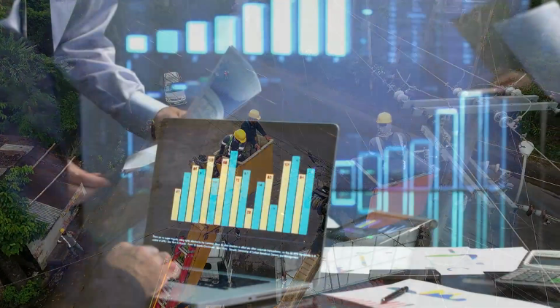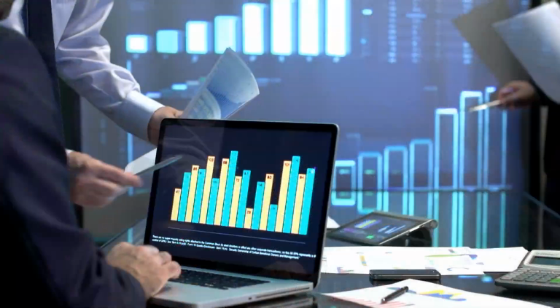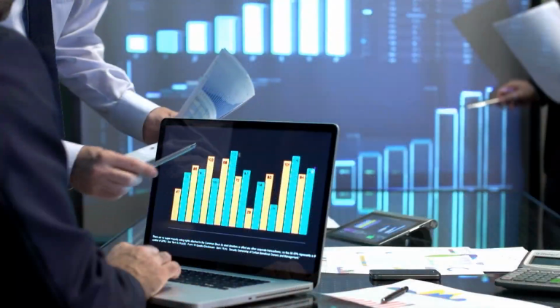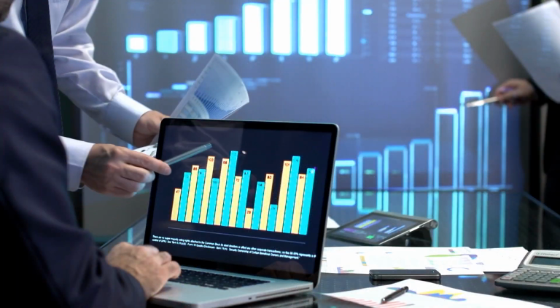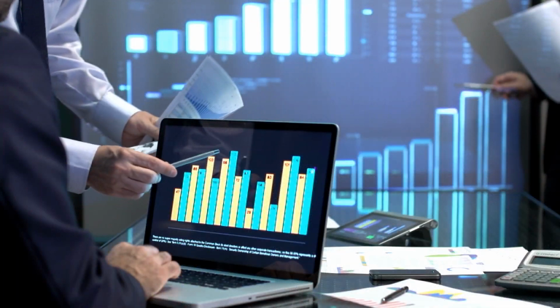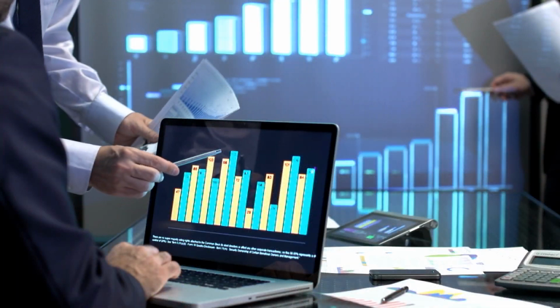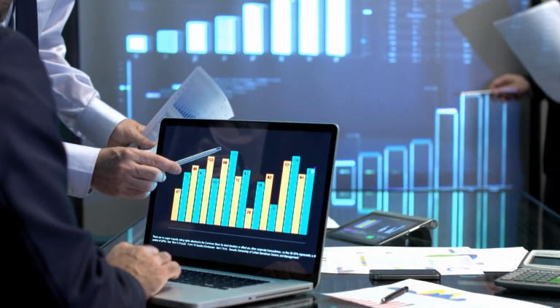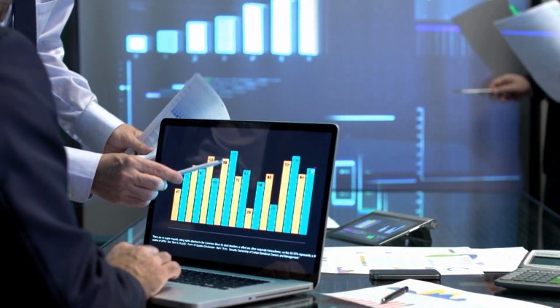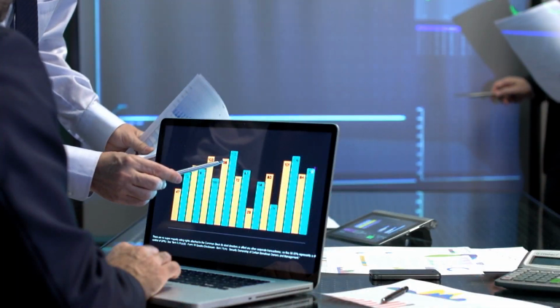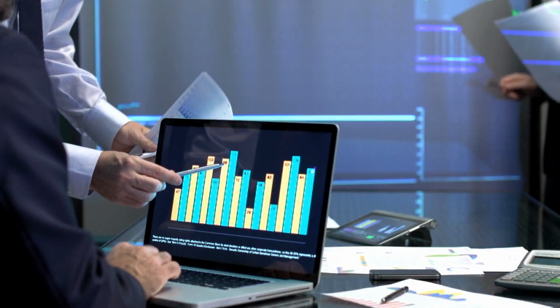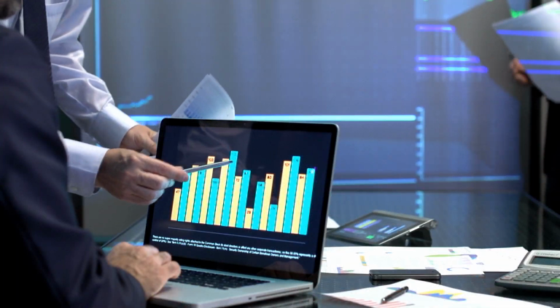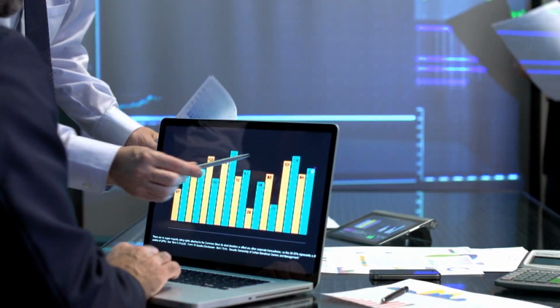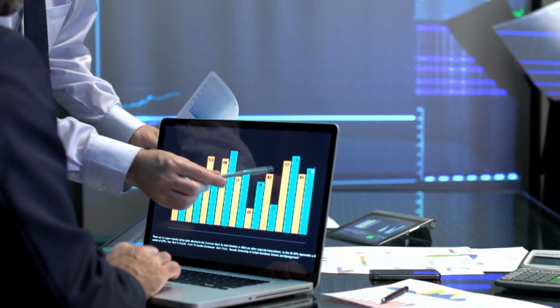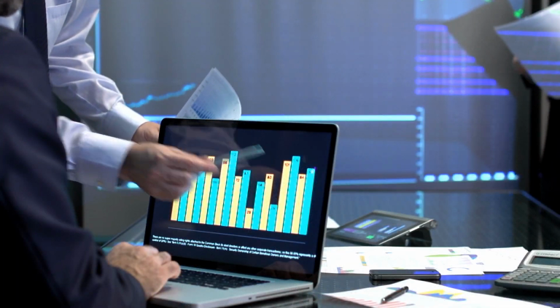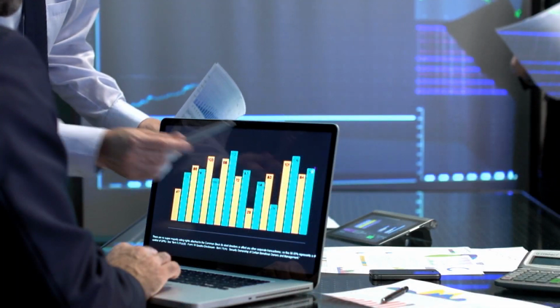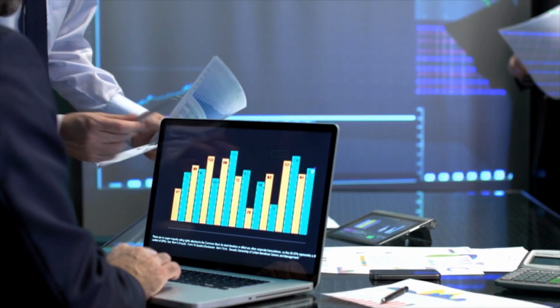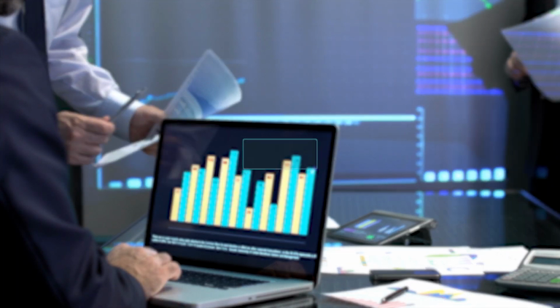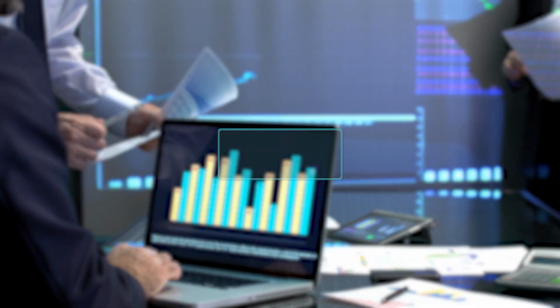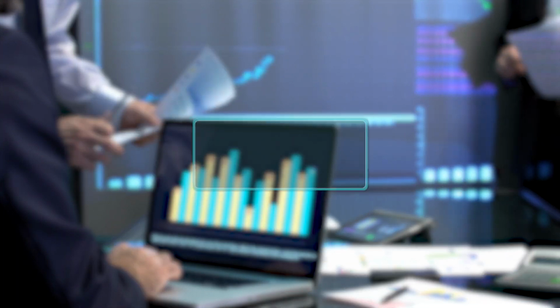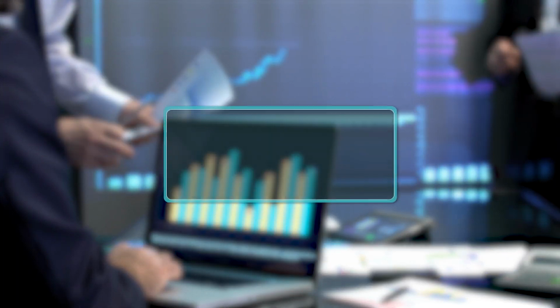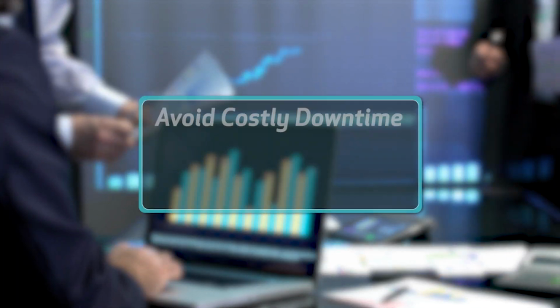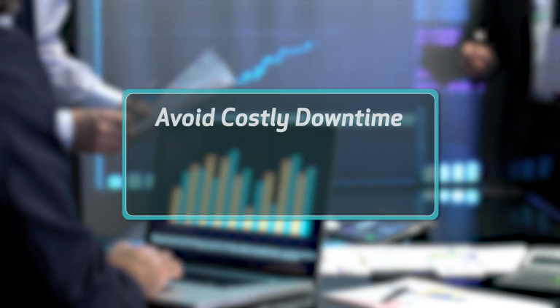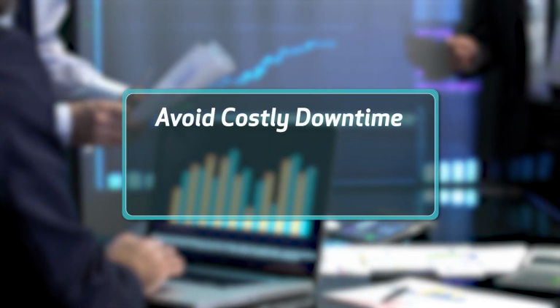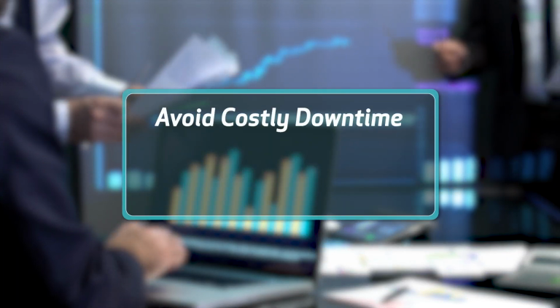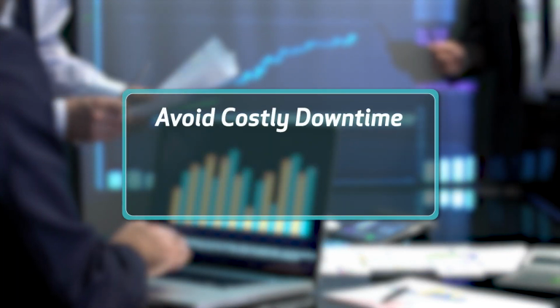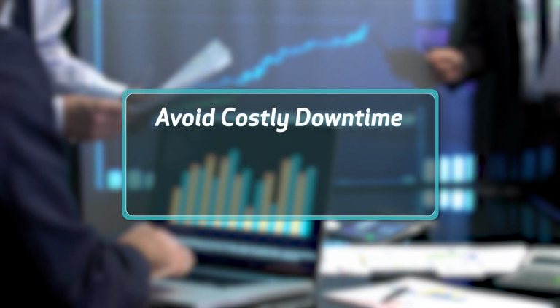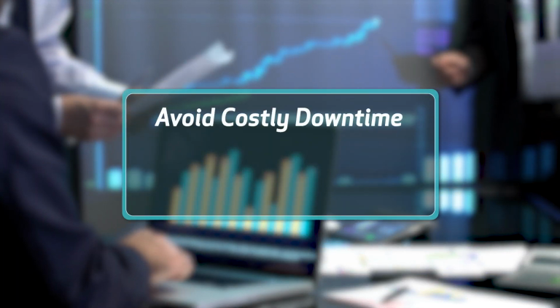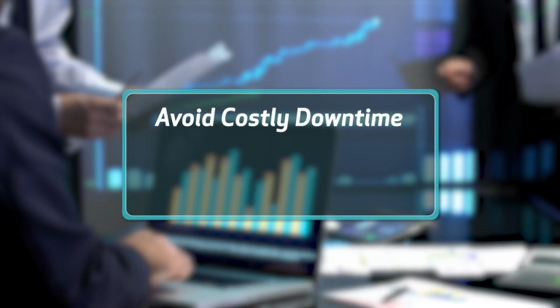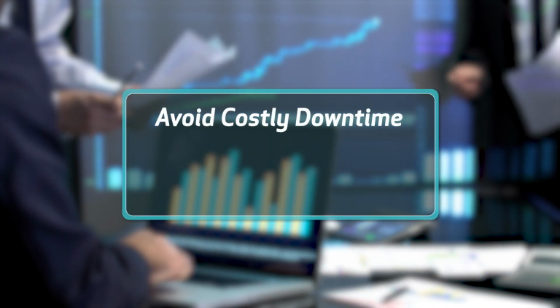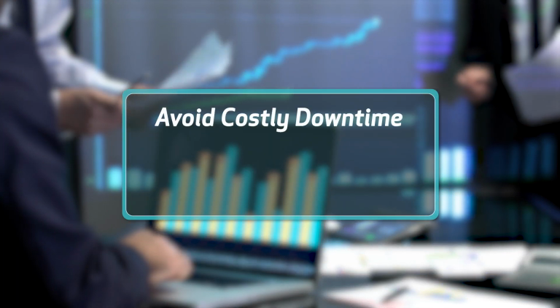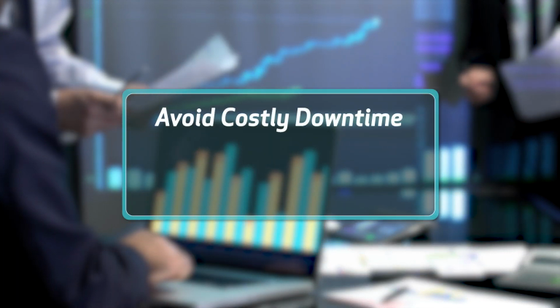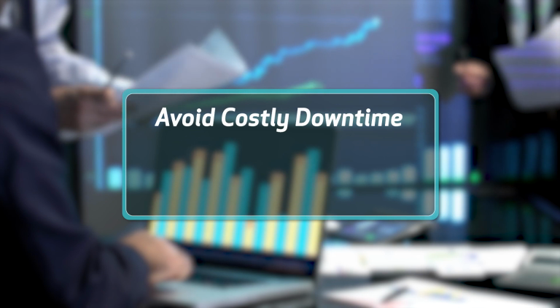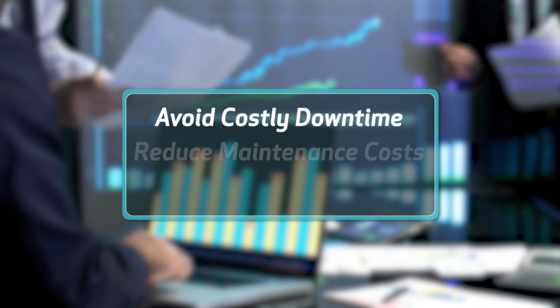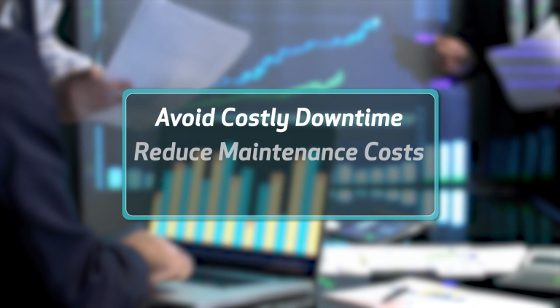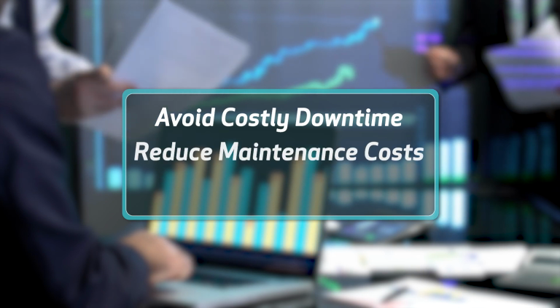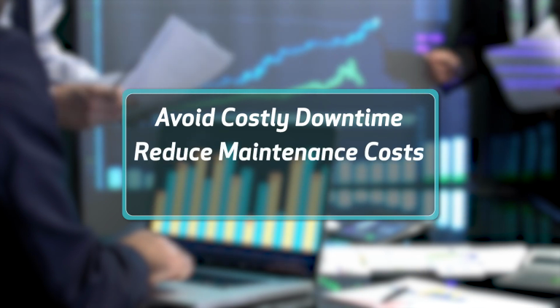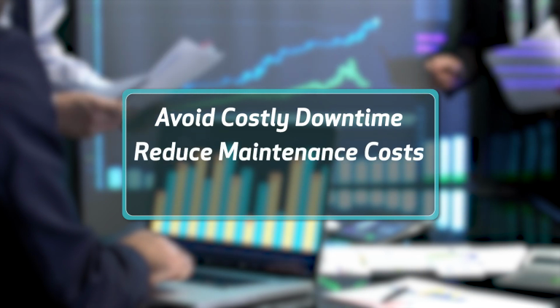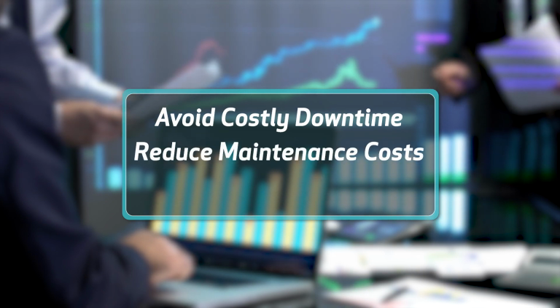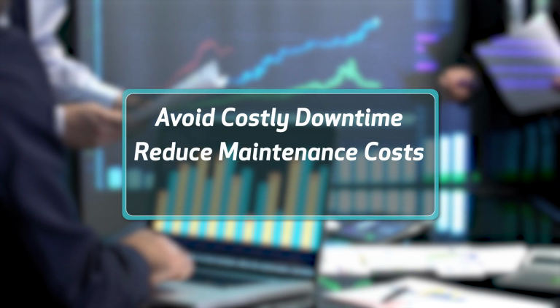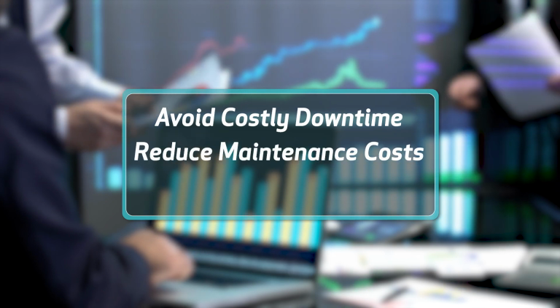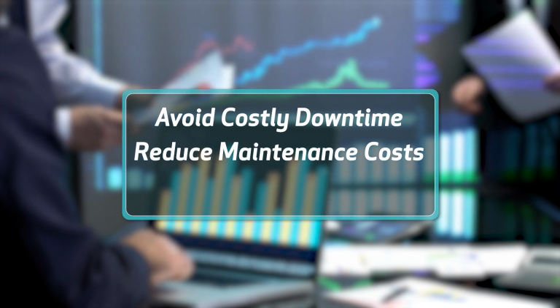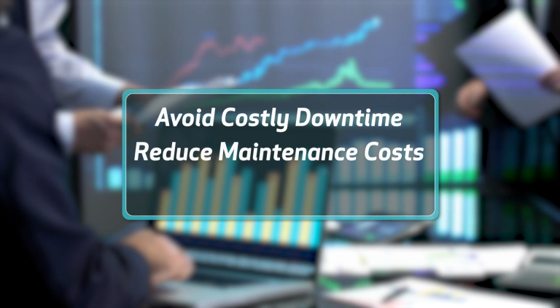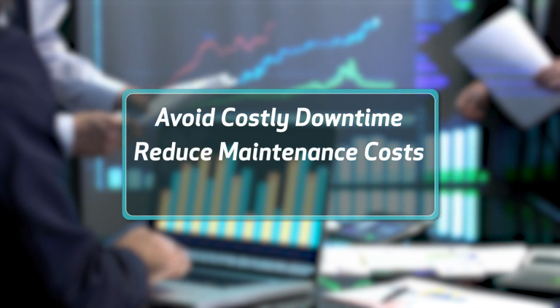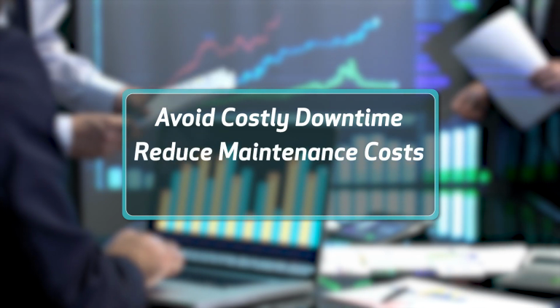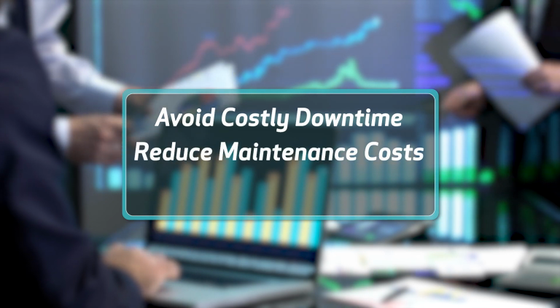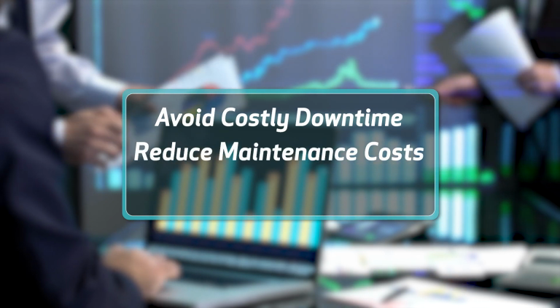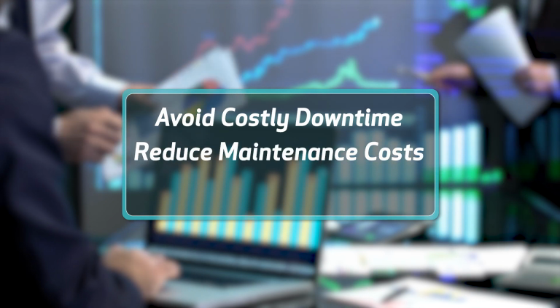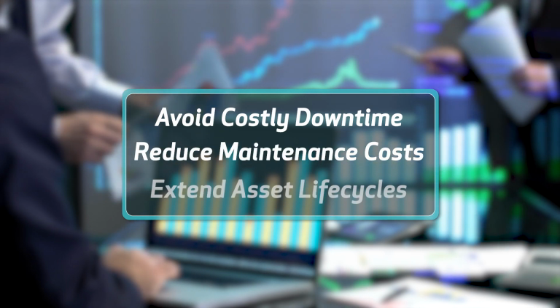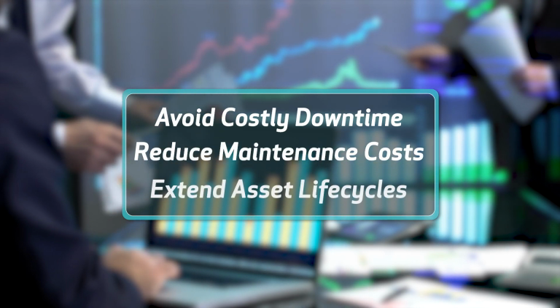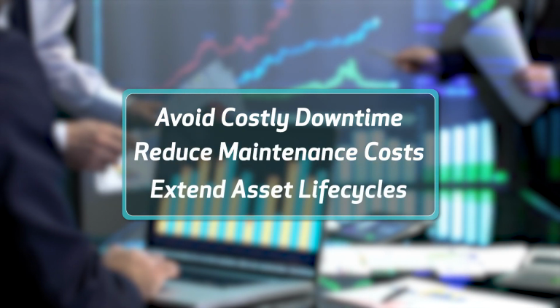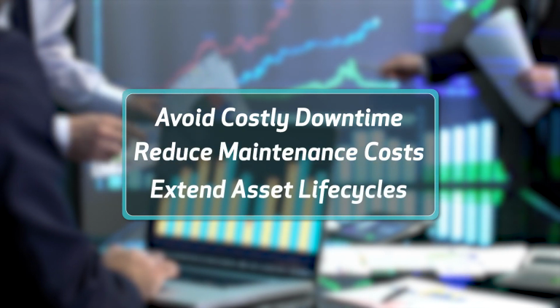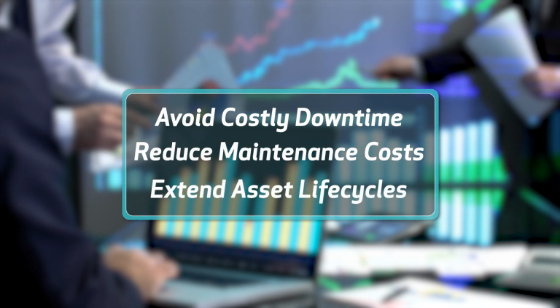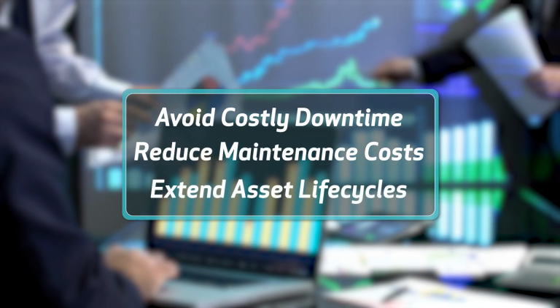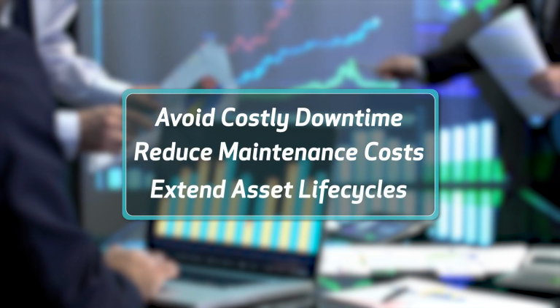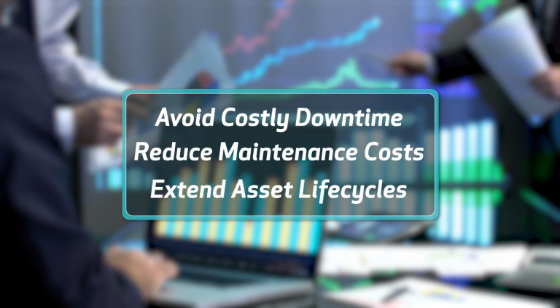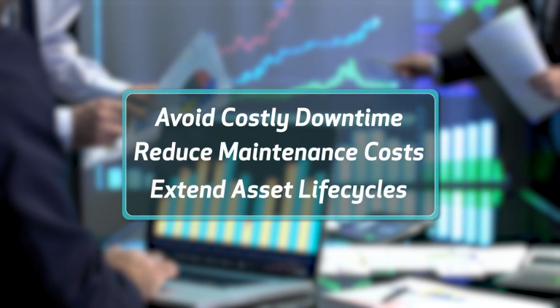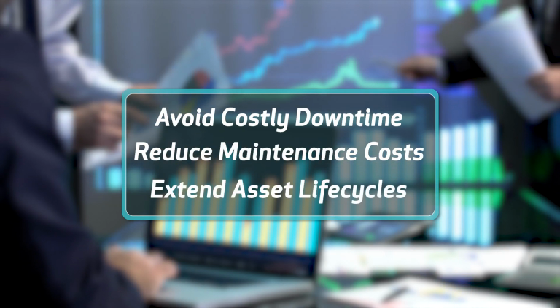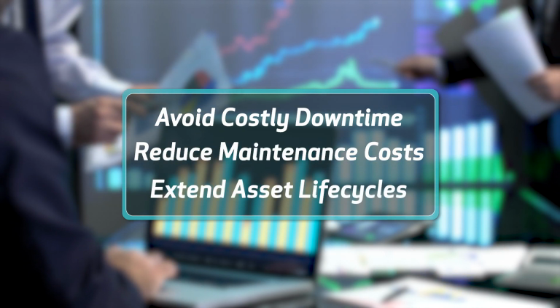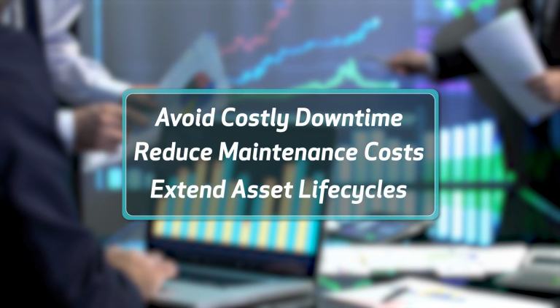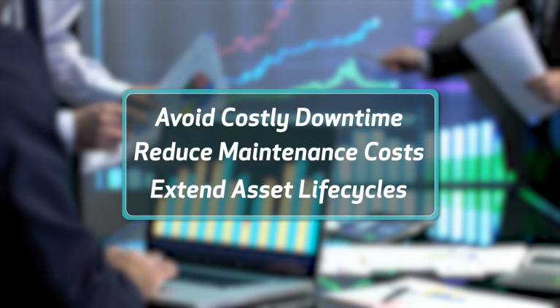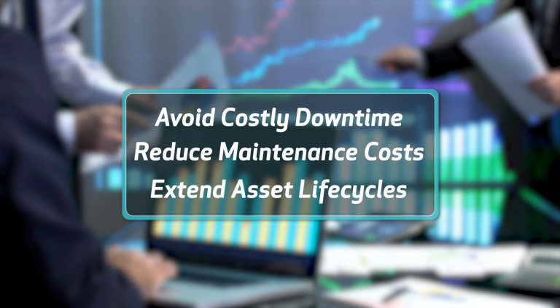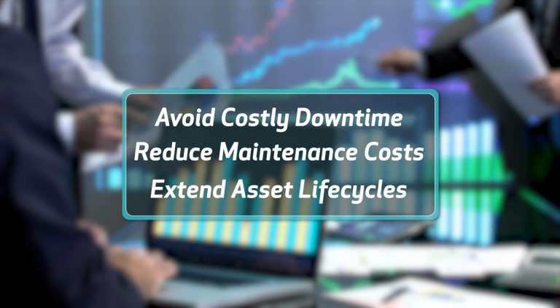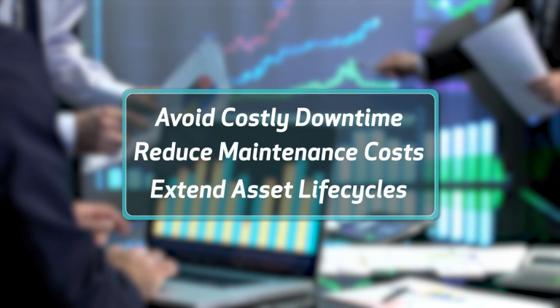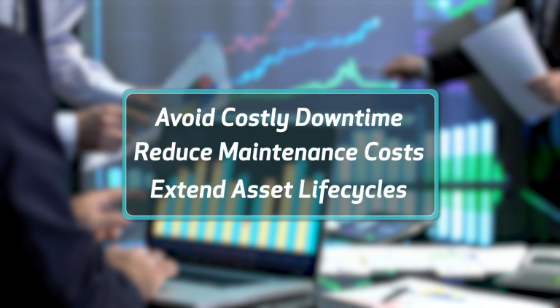This can help organizations avoid costly downtime, reduce maintenance costs, and extend the lifespan of their equipment.